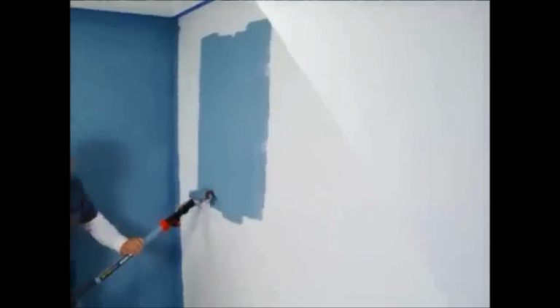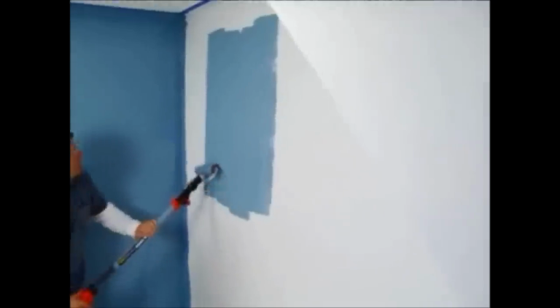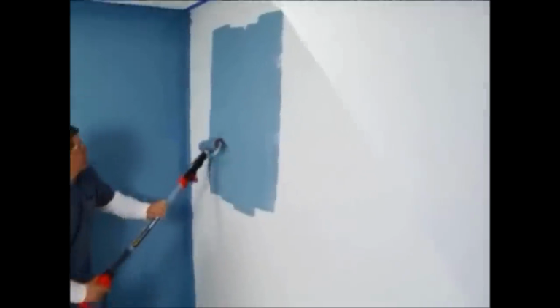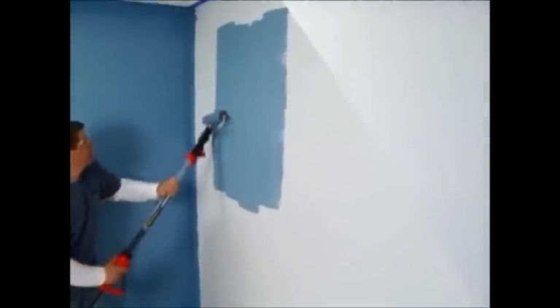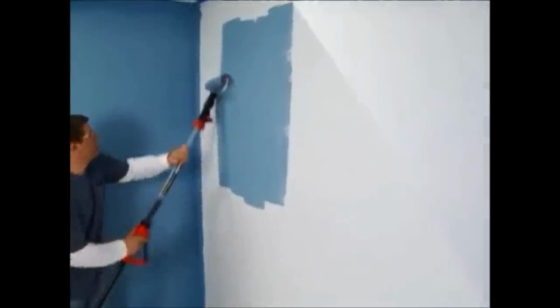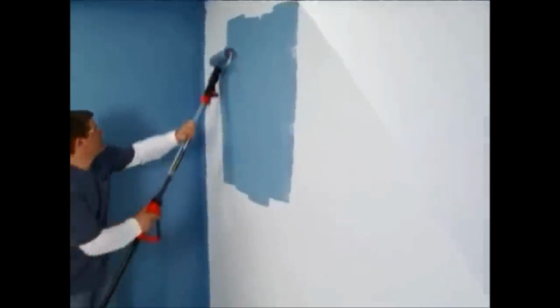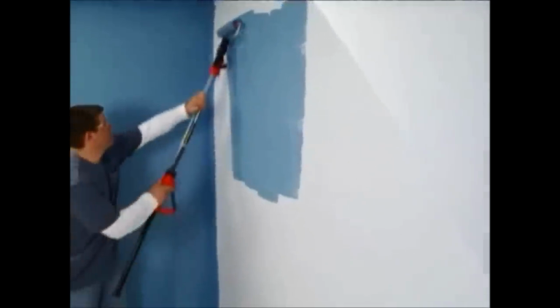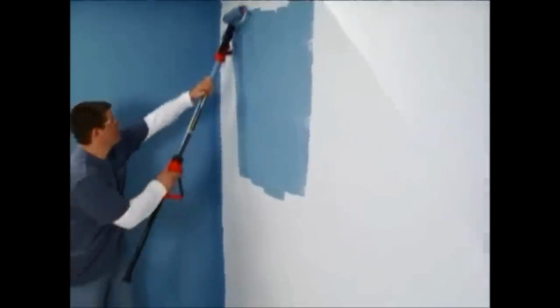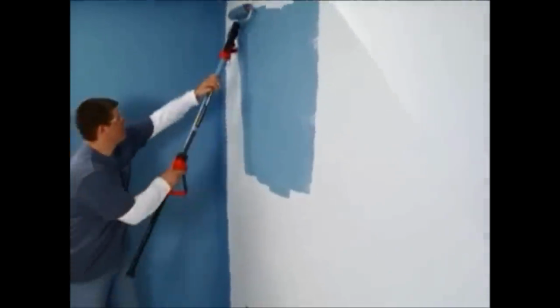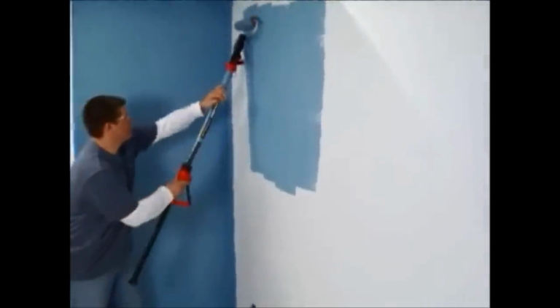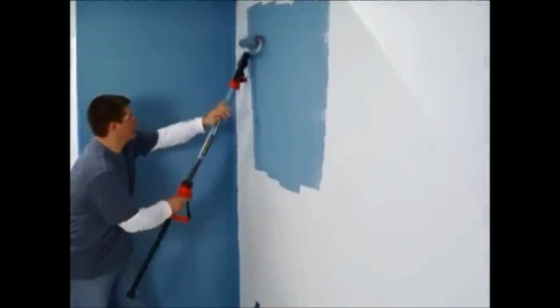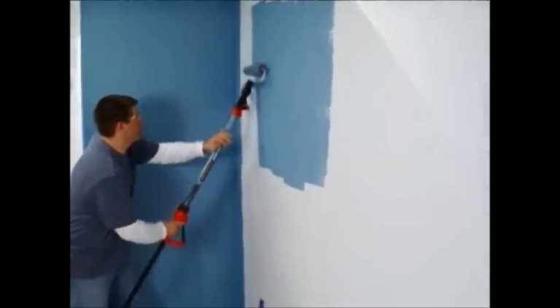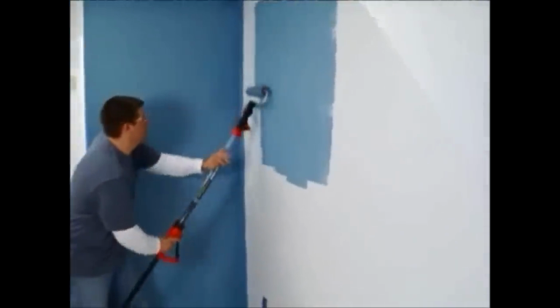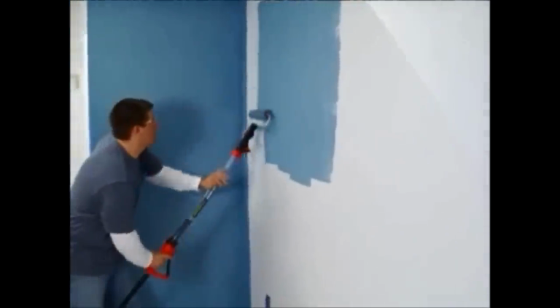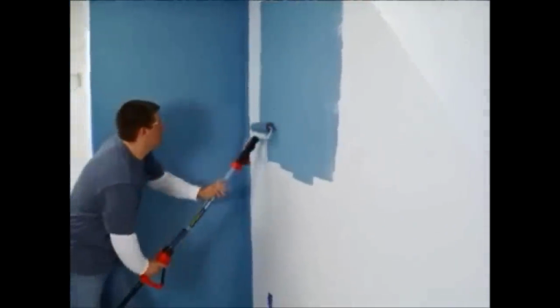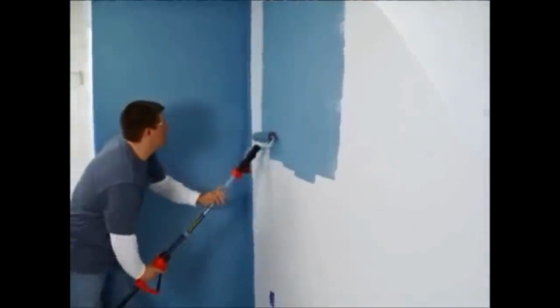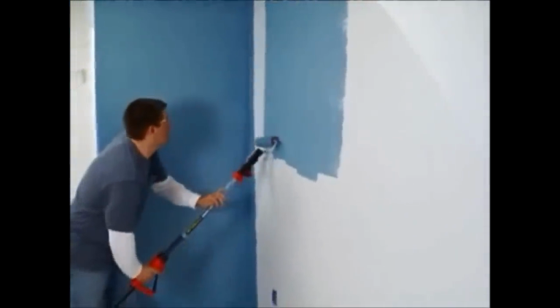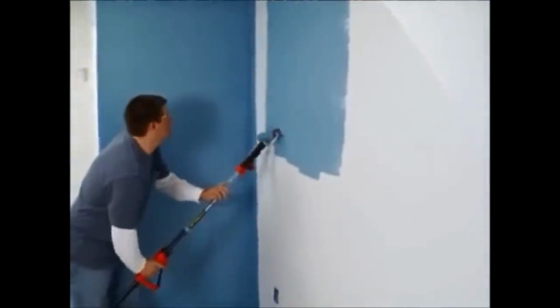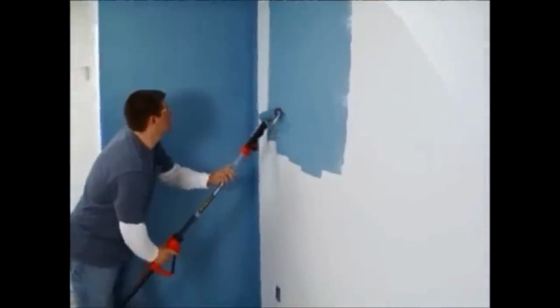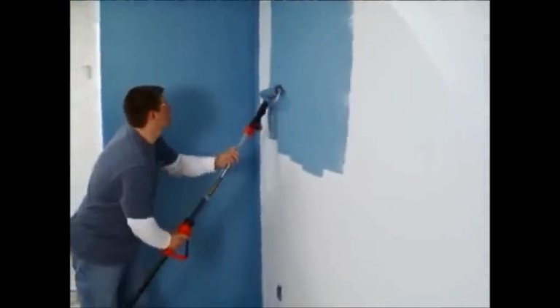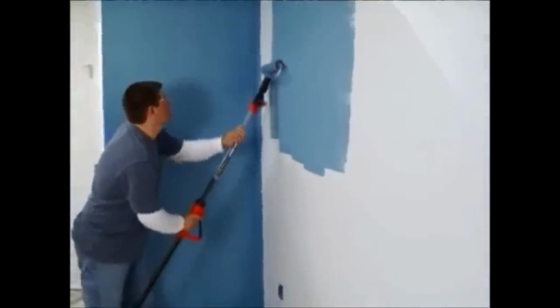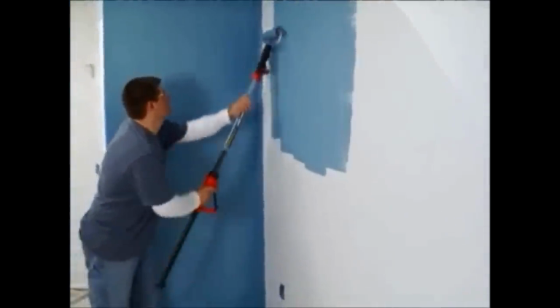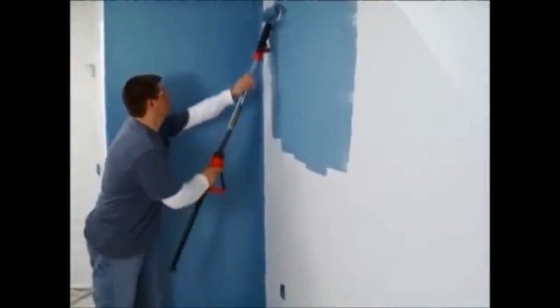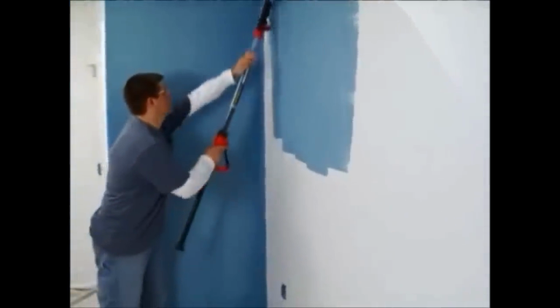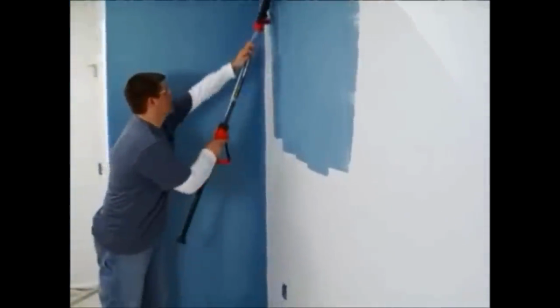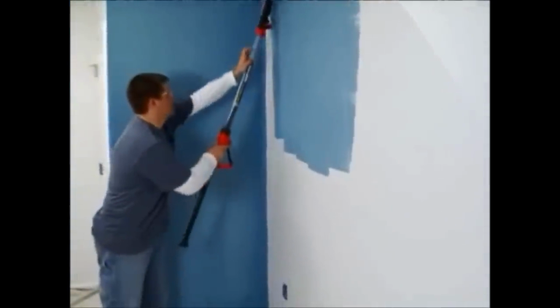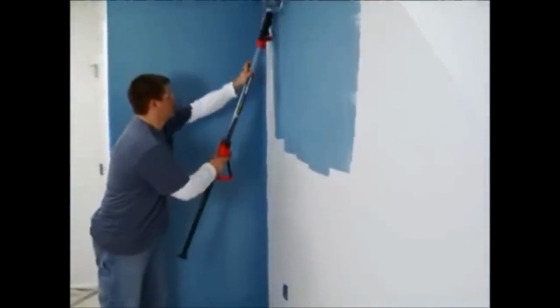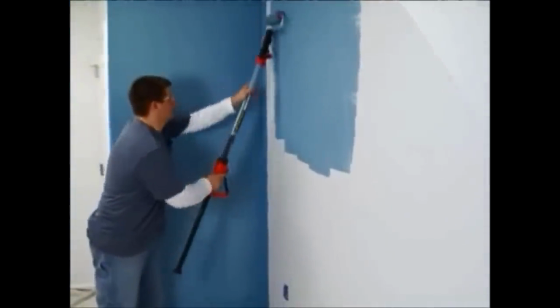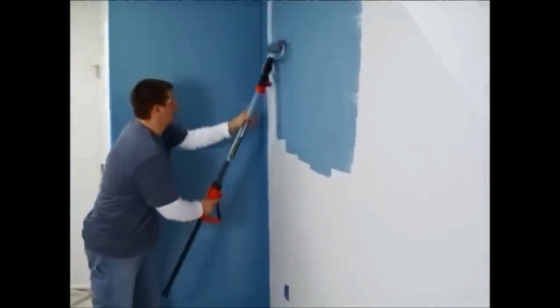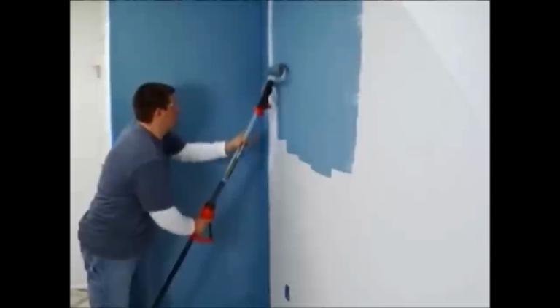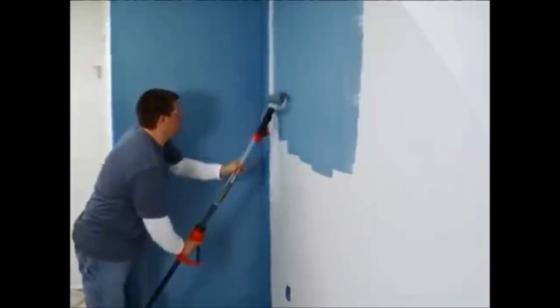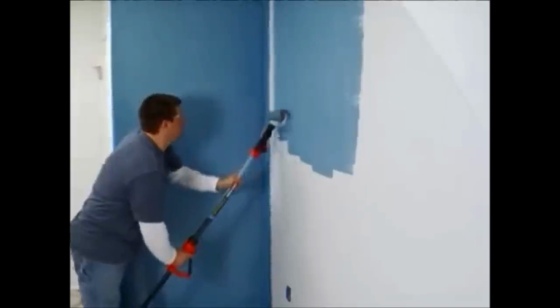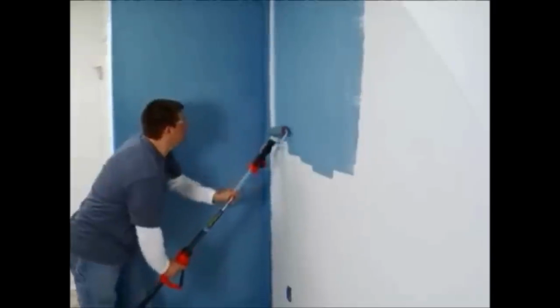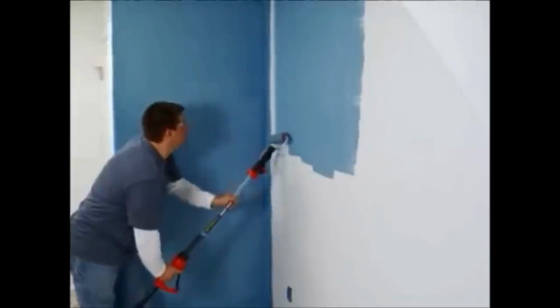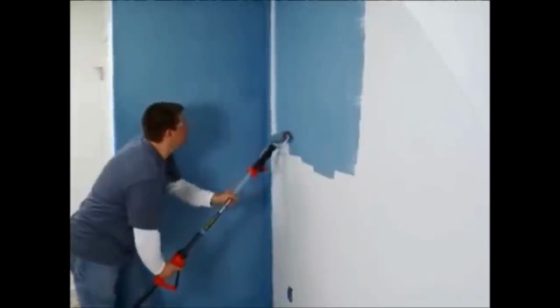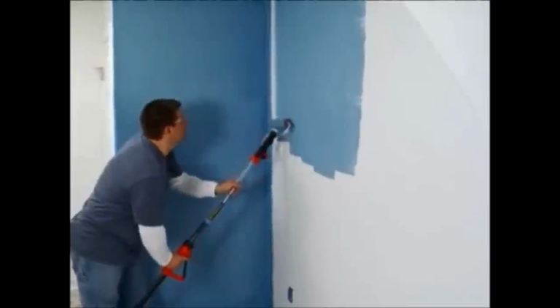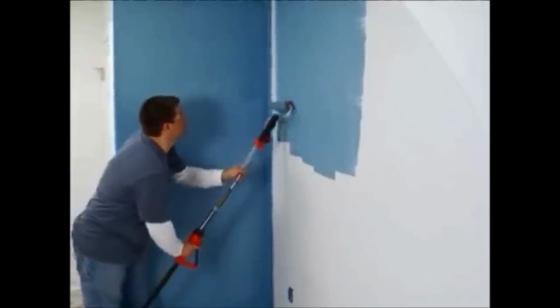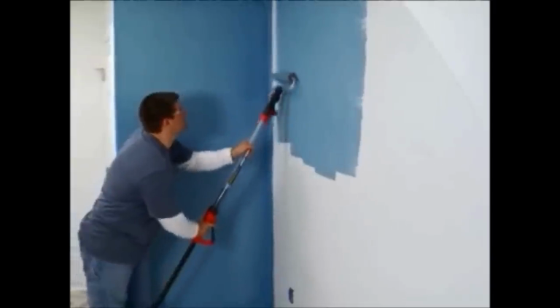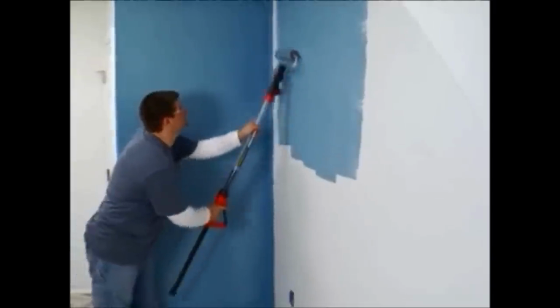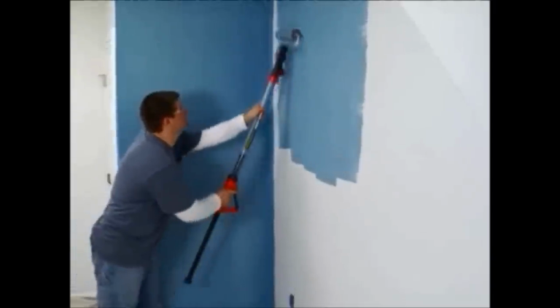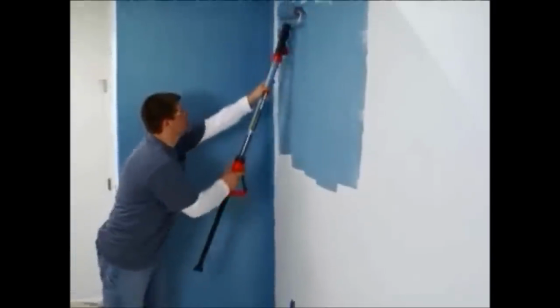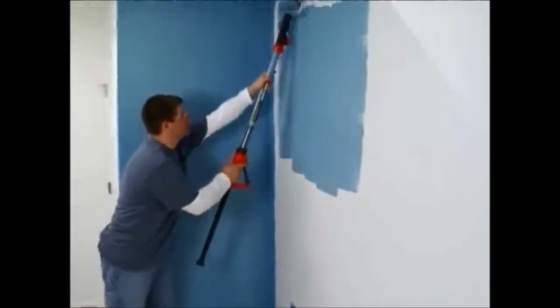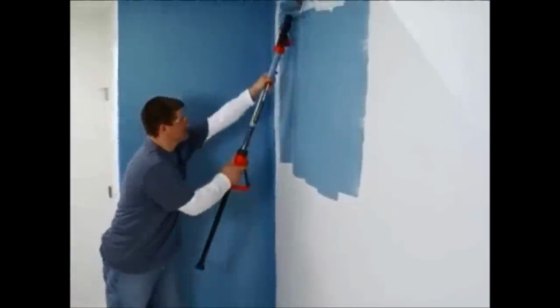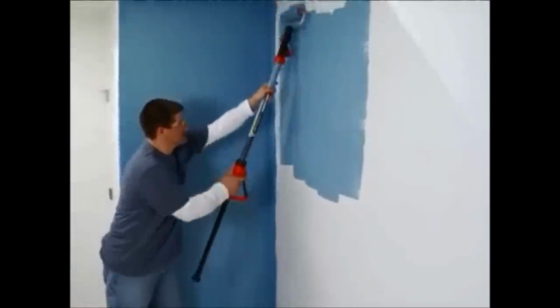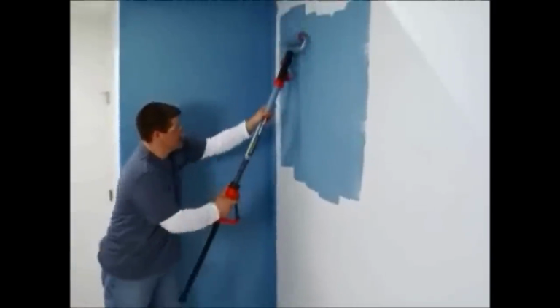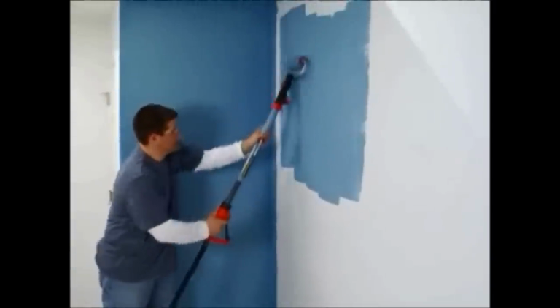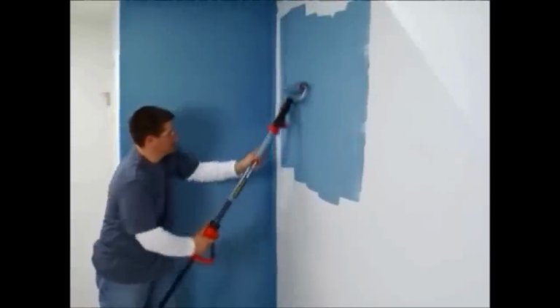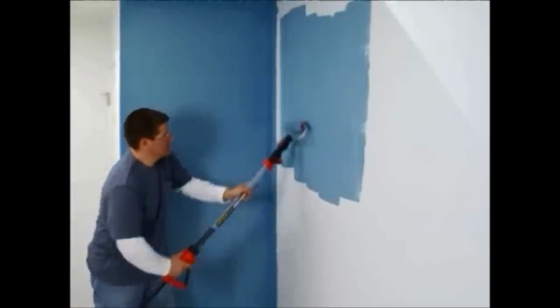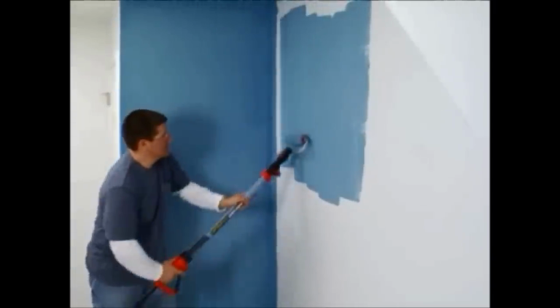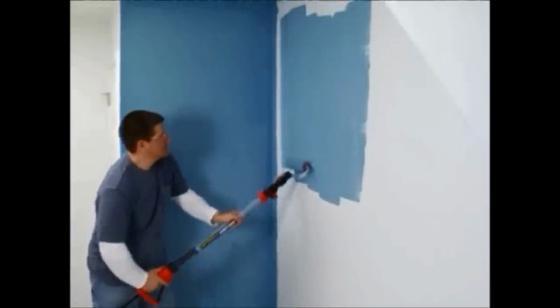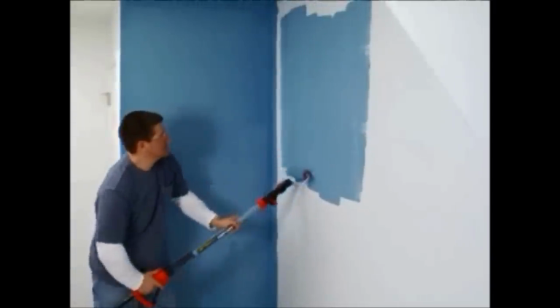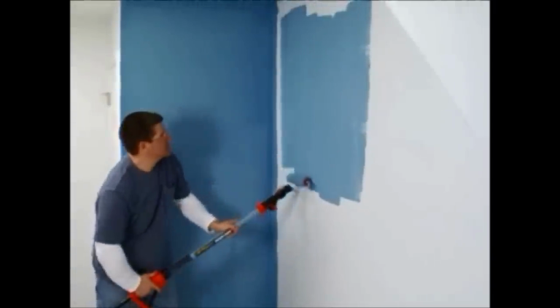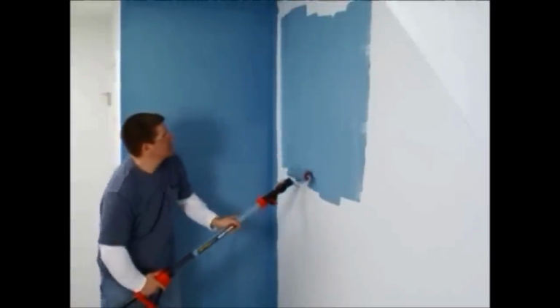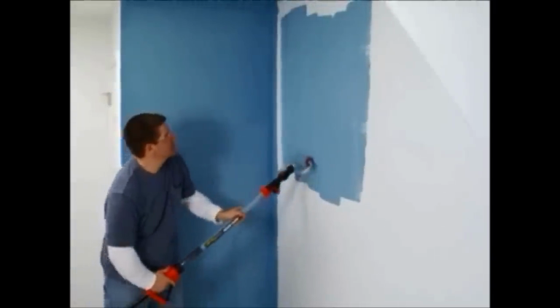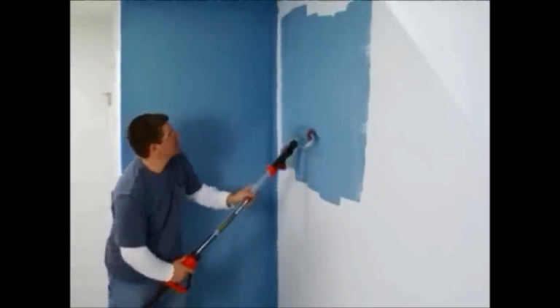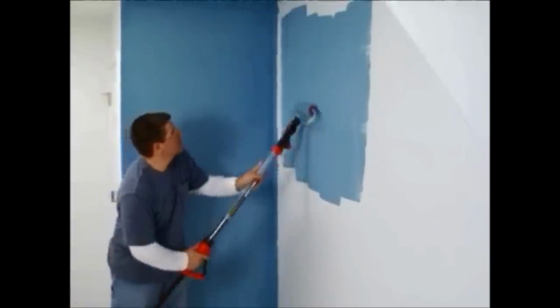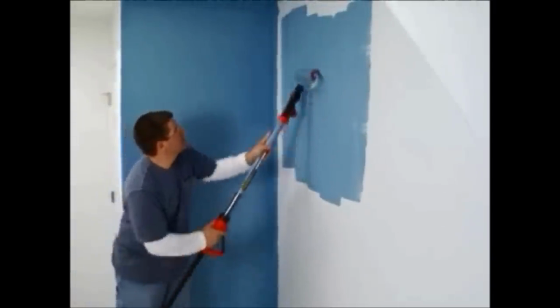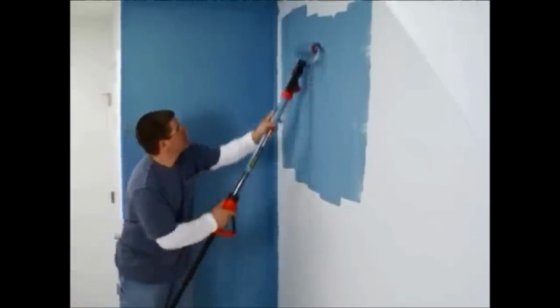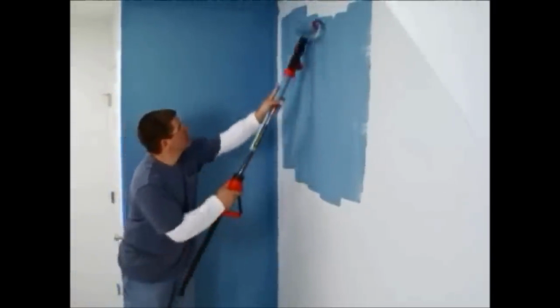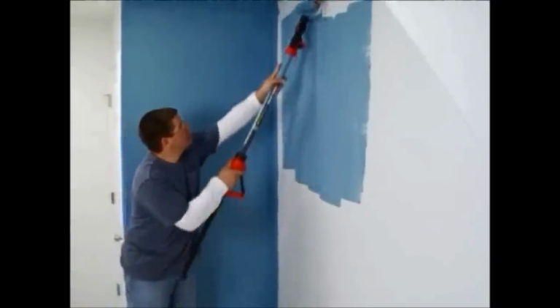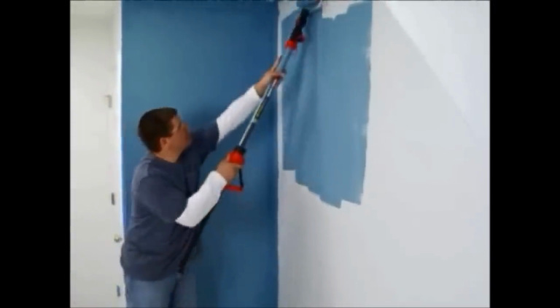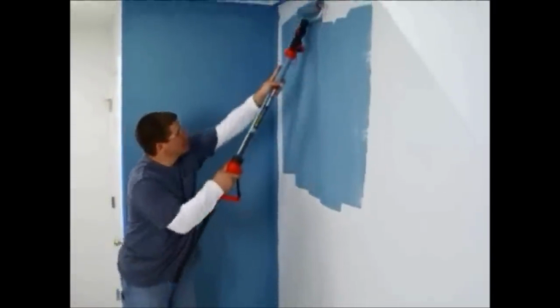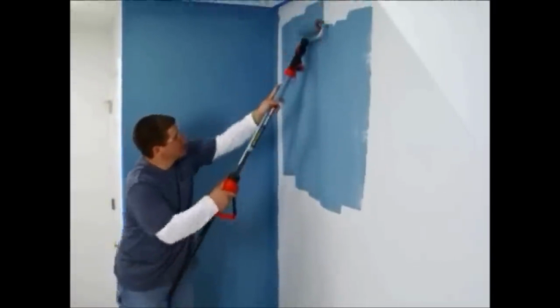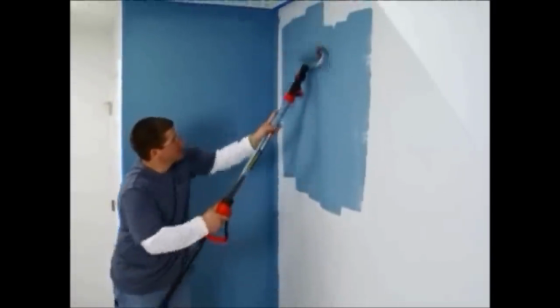Next, review our short application video for easy tips to get the best results with your Black & Decker Rapid Roller Paint Roller.